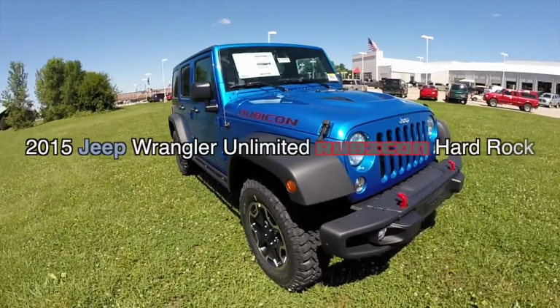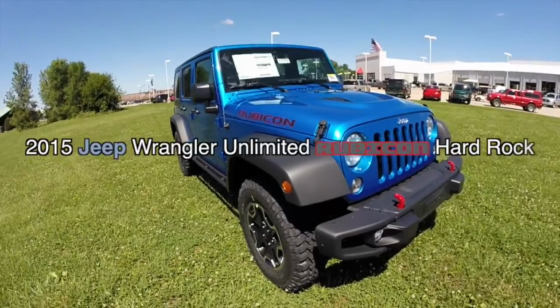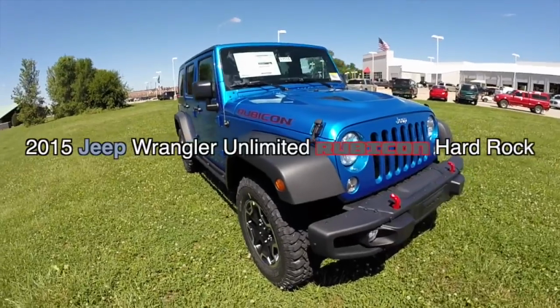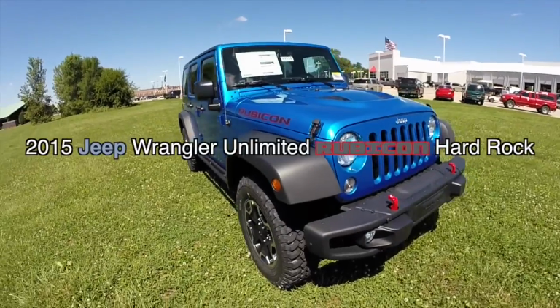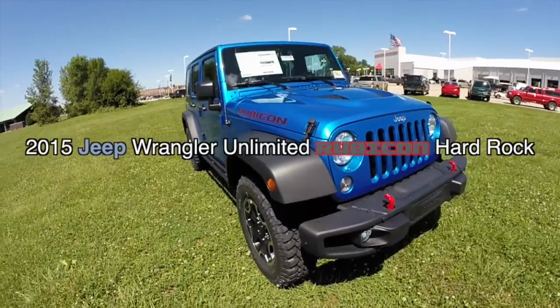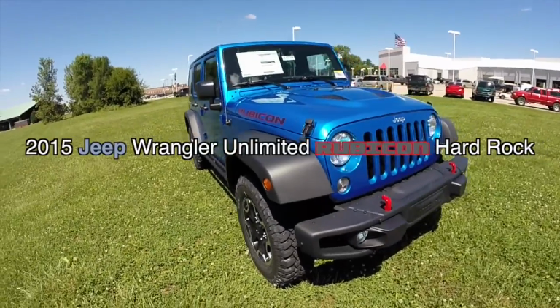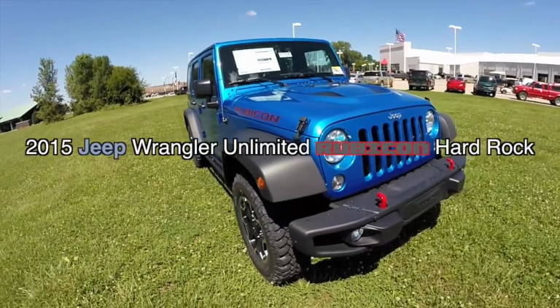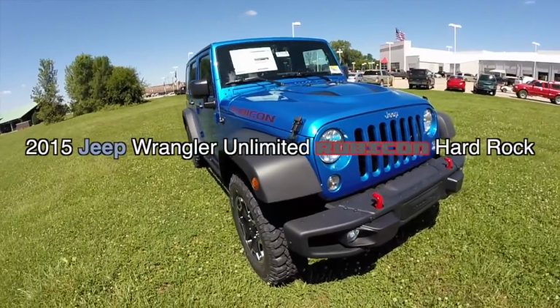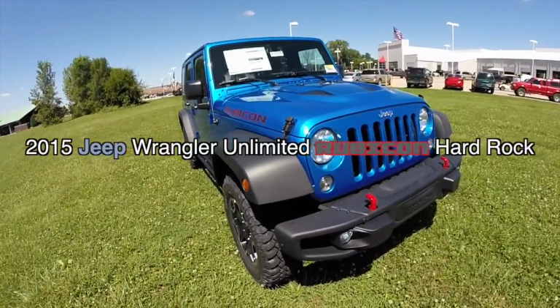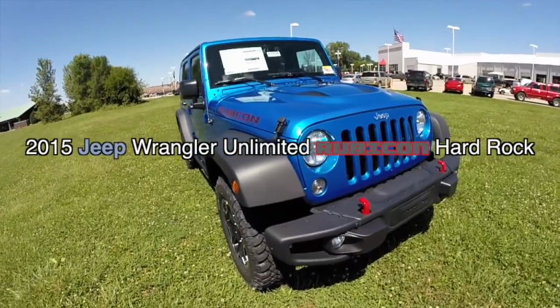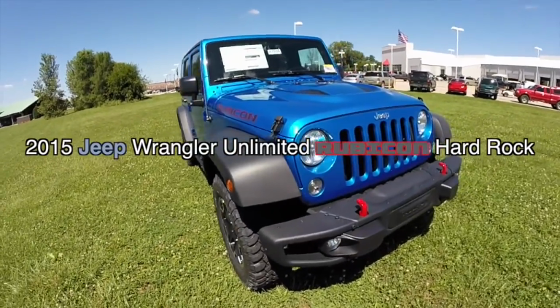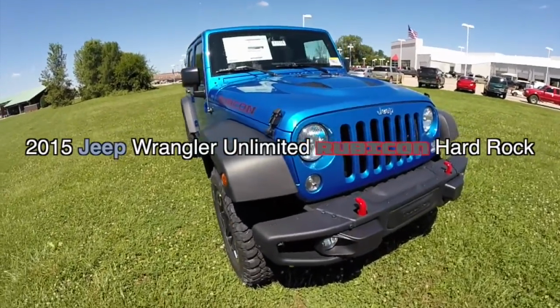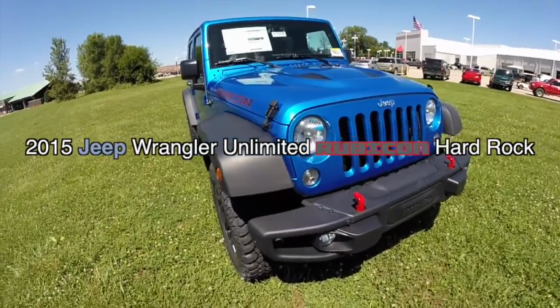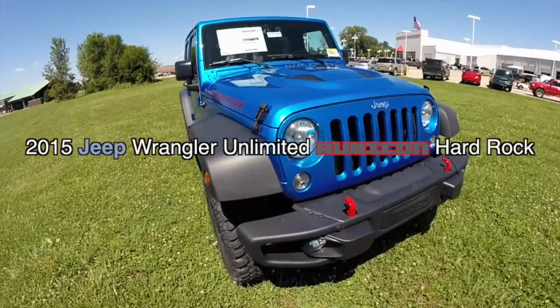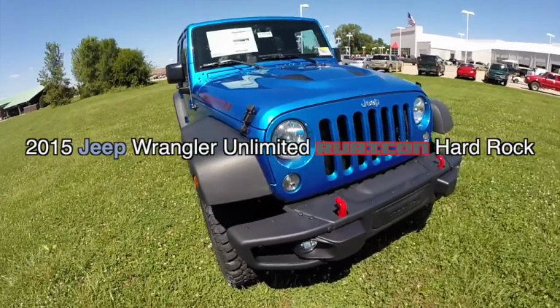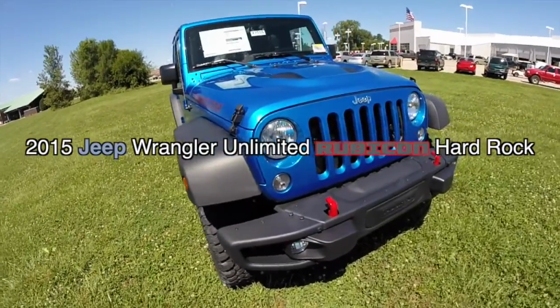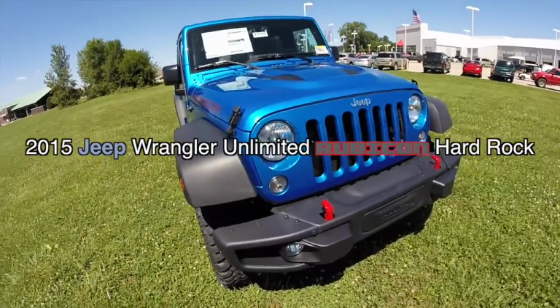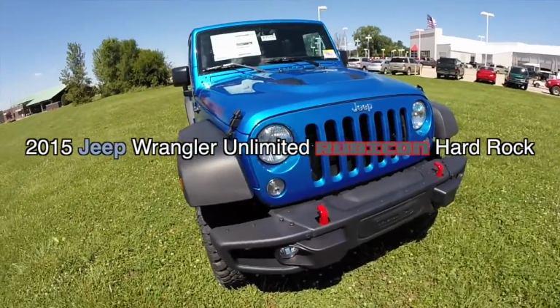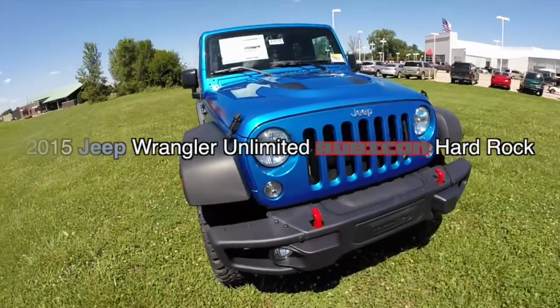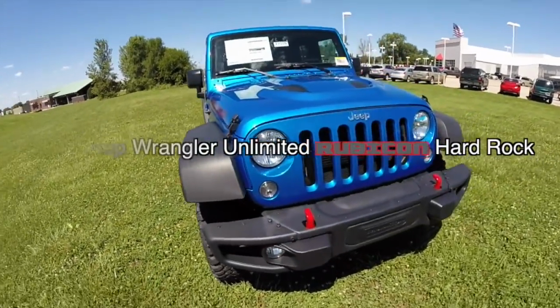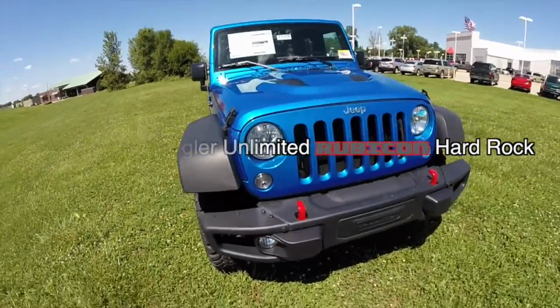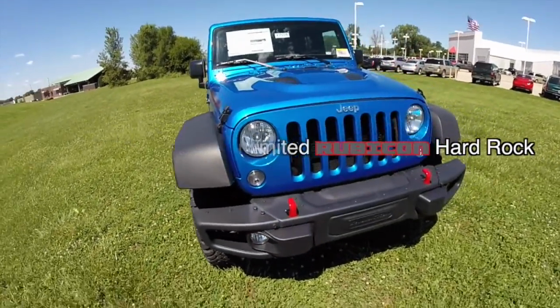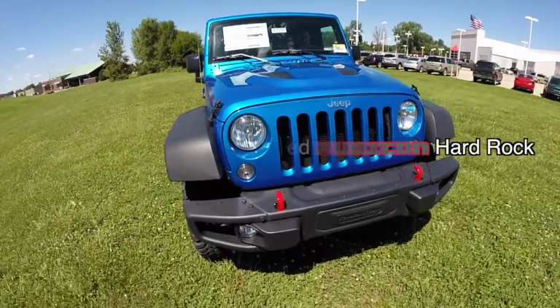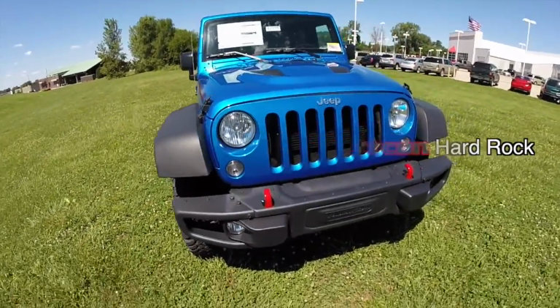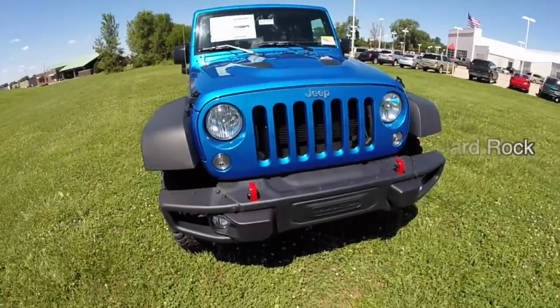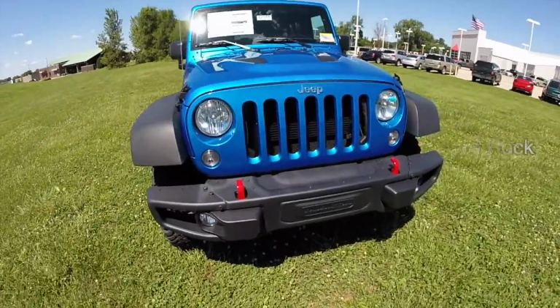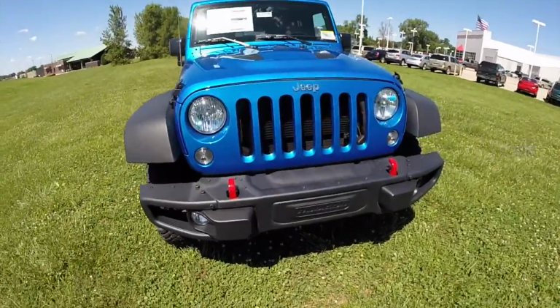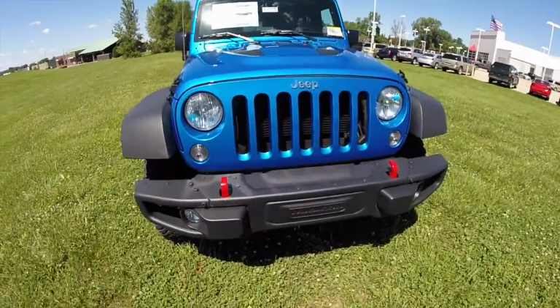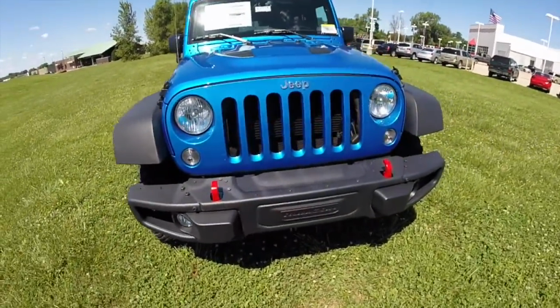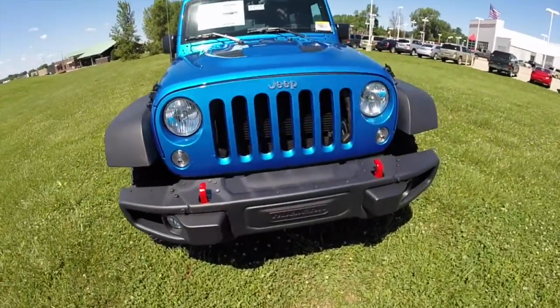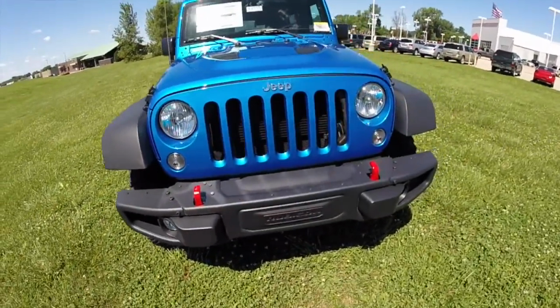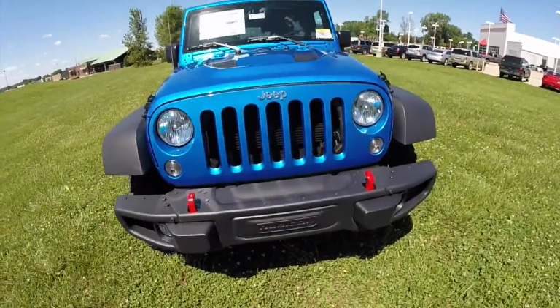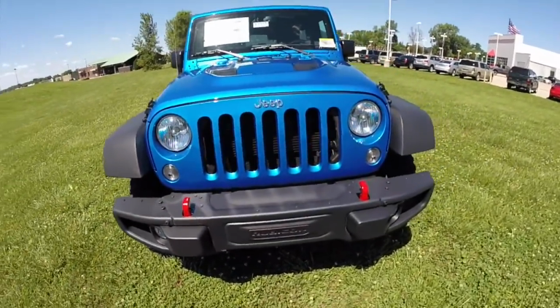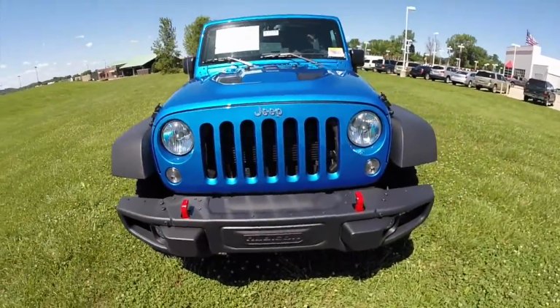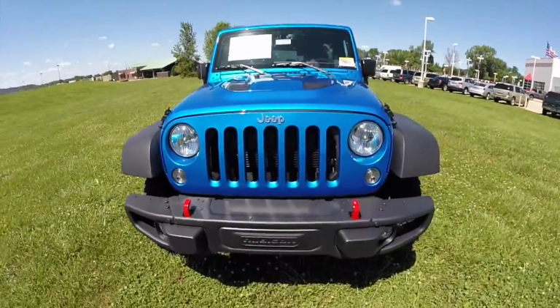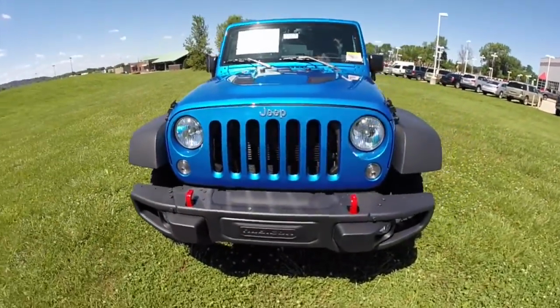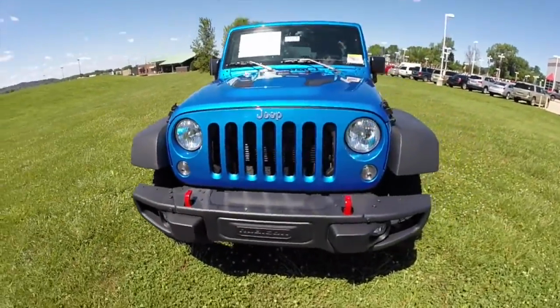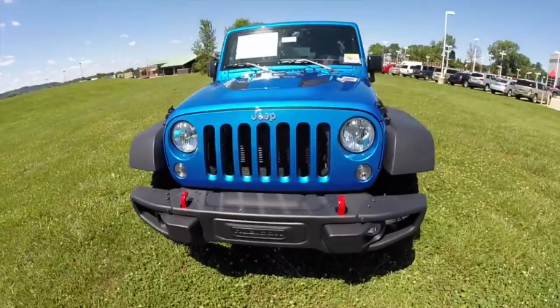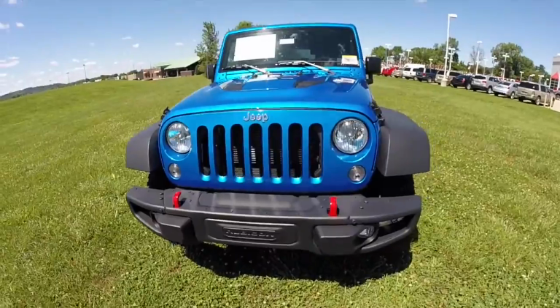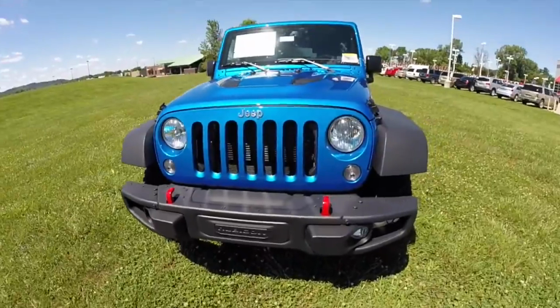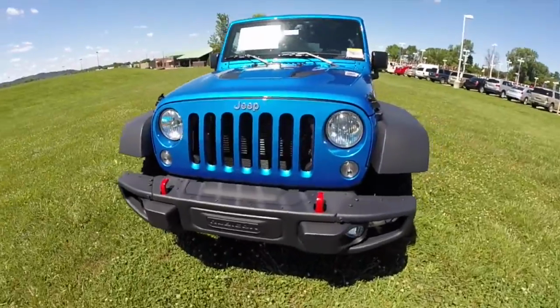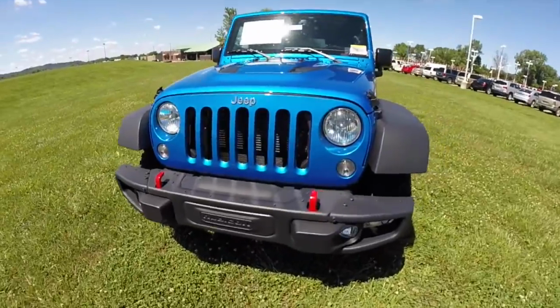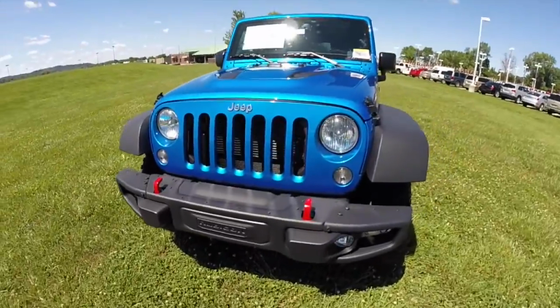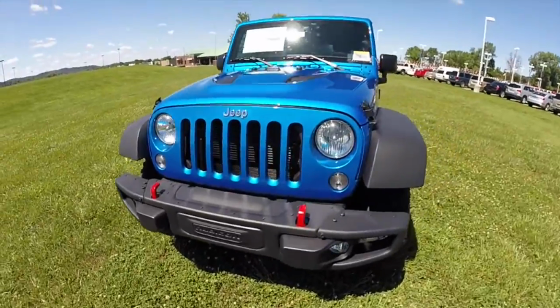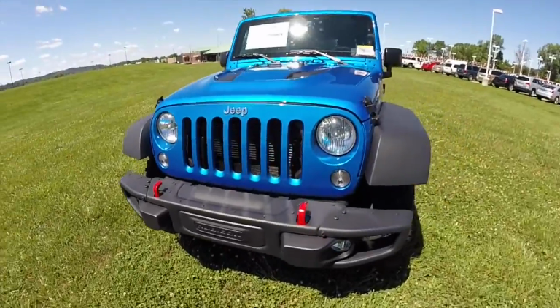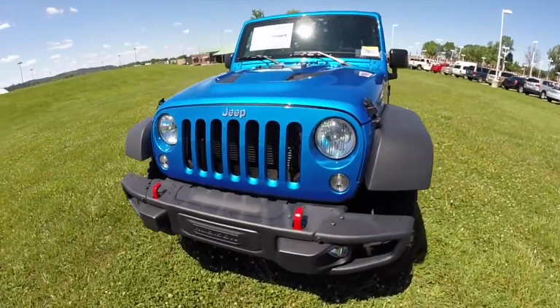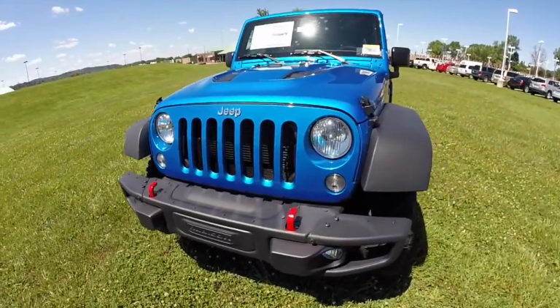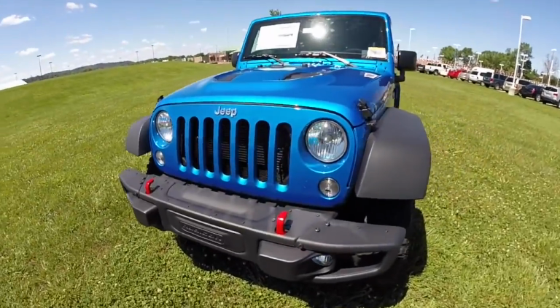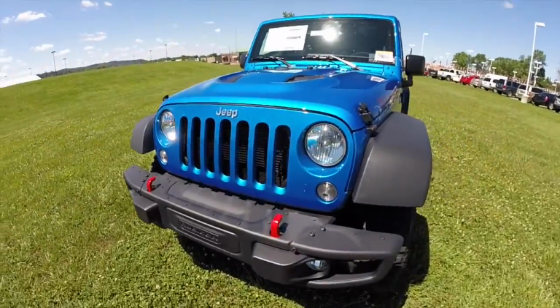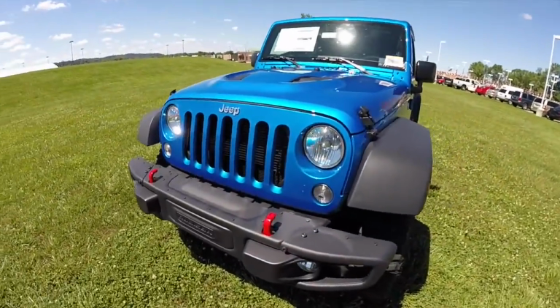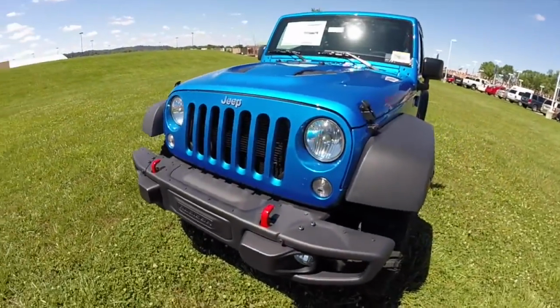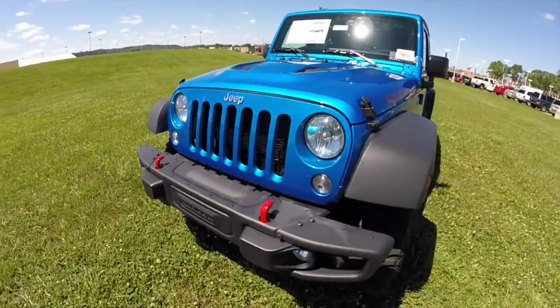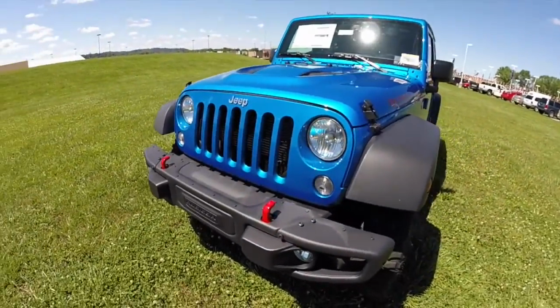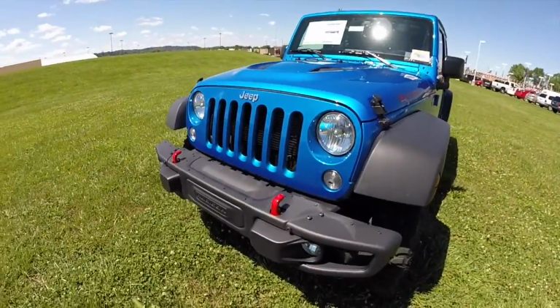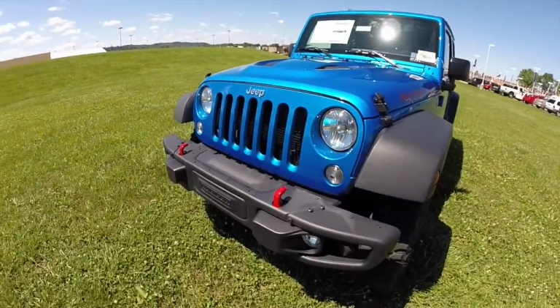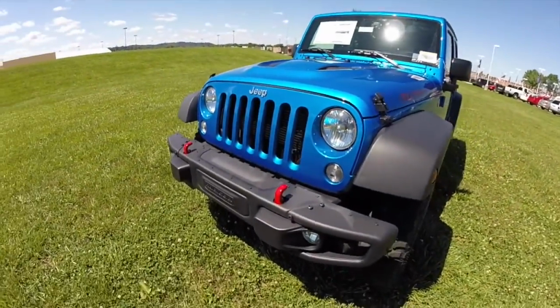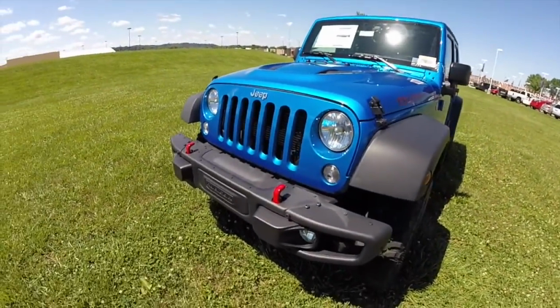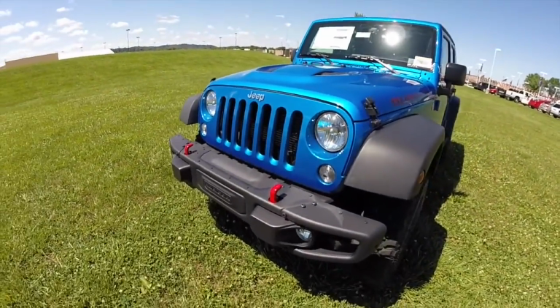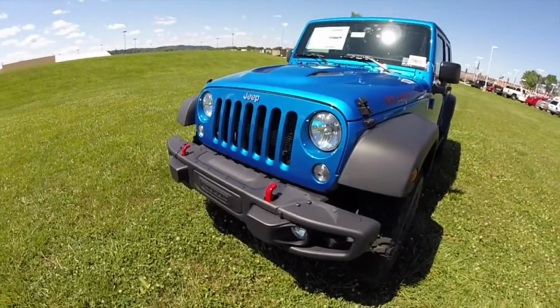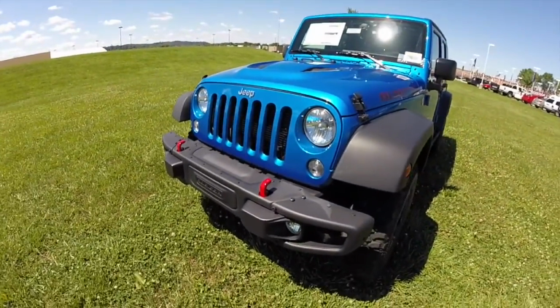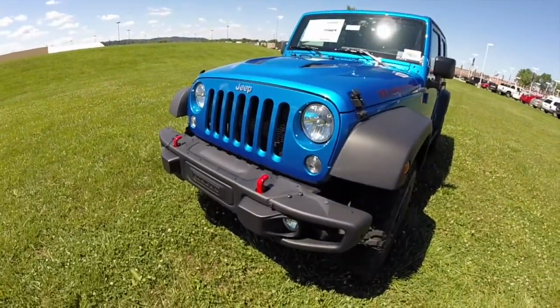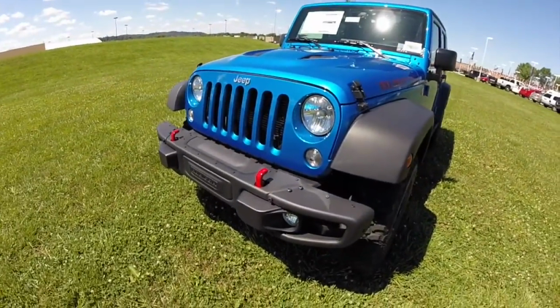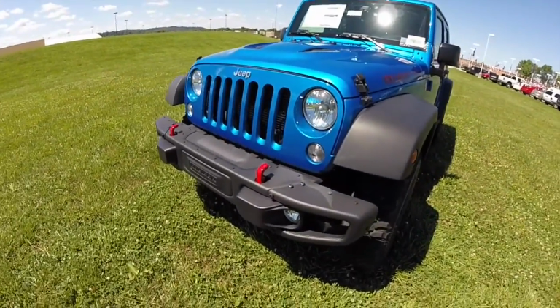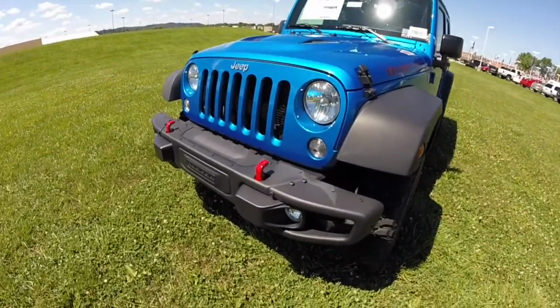Hello everyone. Today let's take a quick walk around look at this 2015 Jeep Wrangler Rubicon Hard Rock.